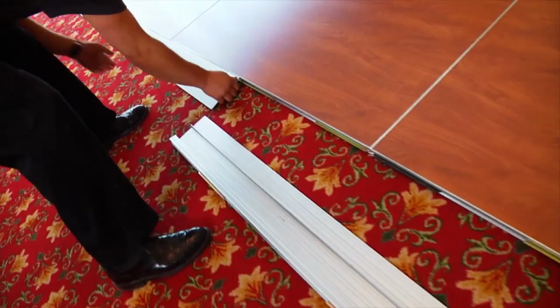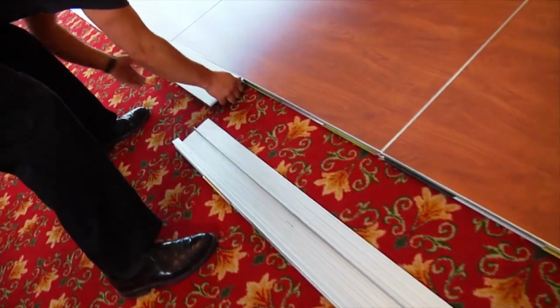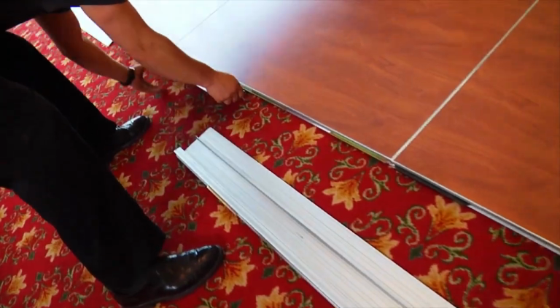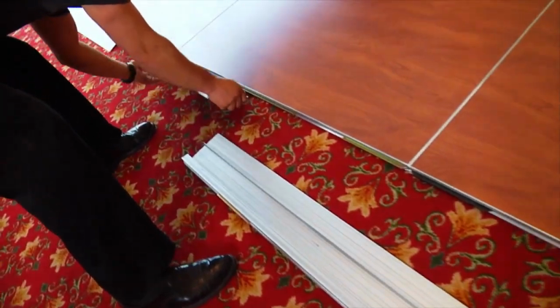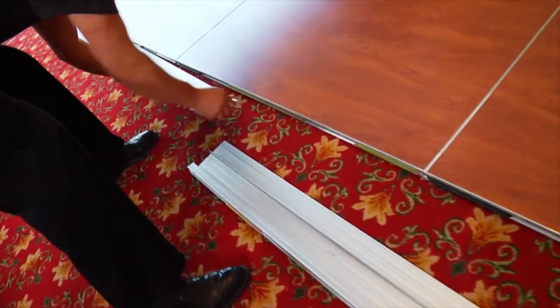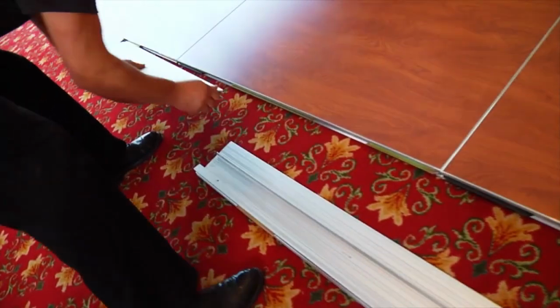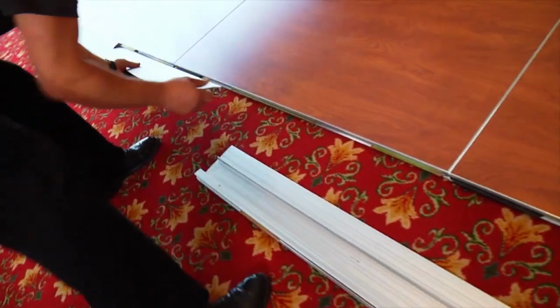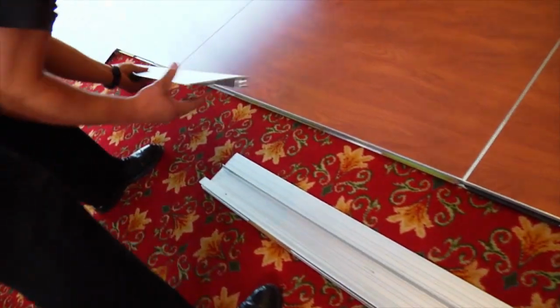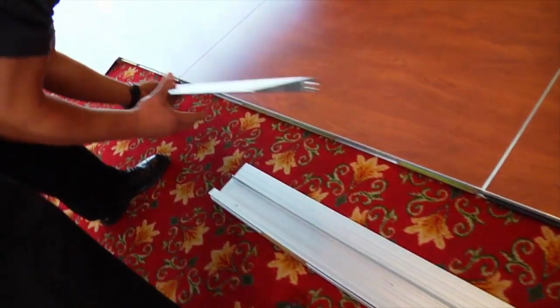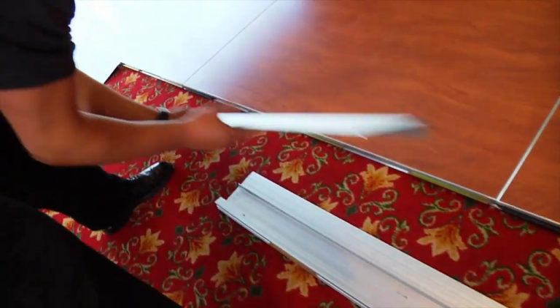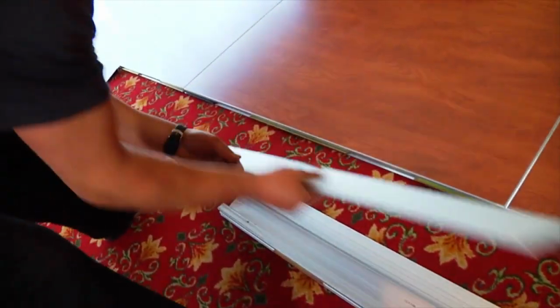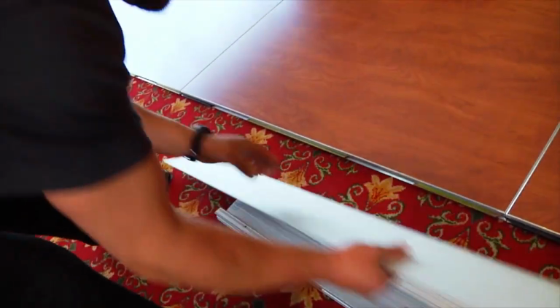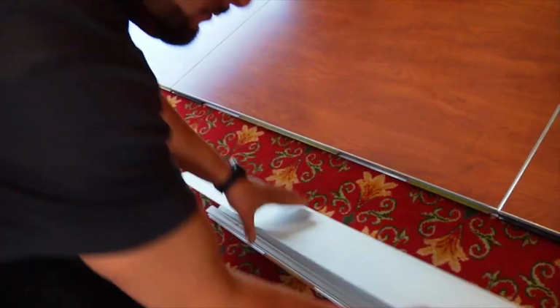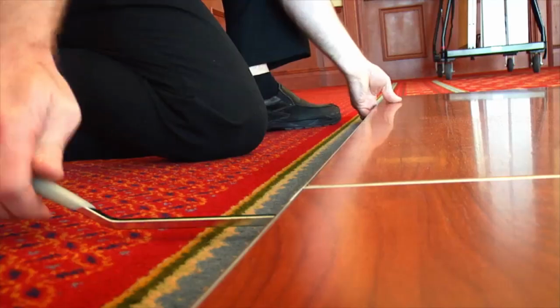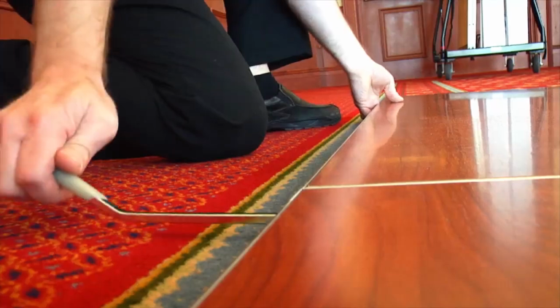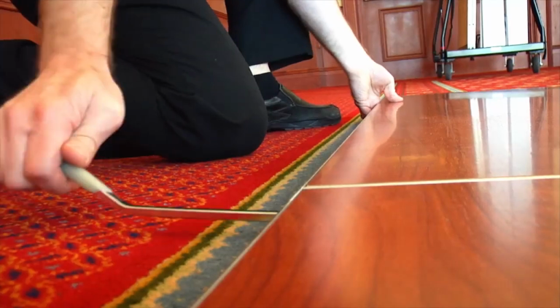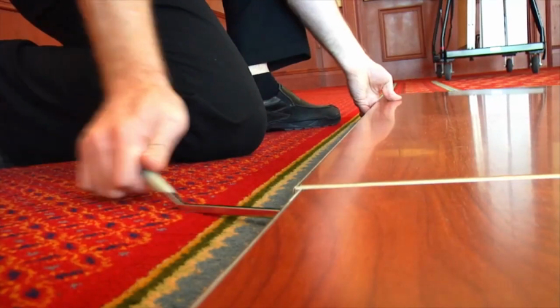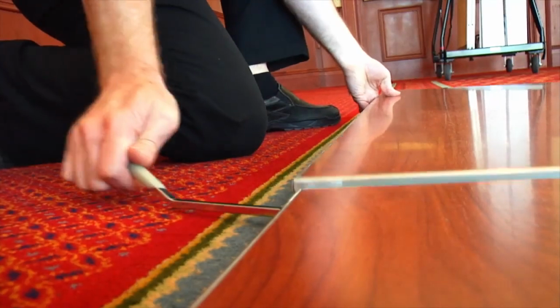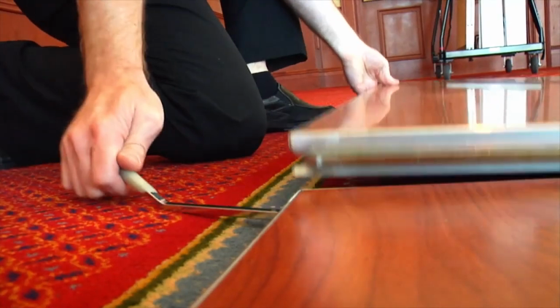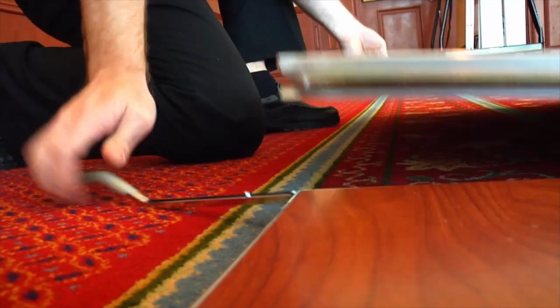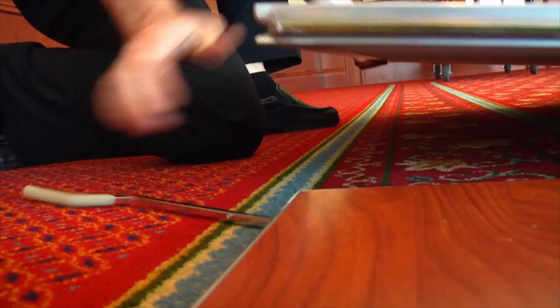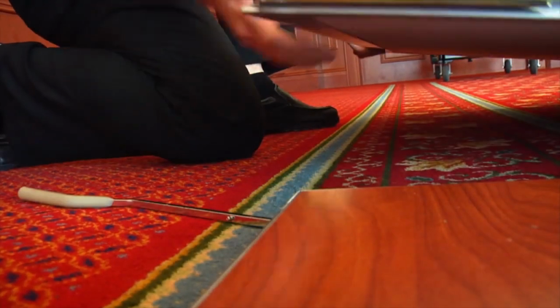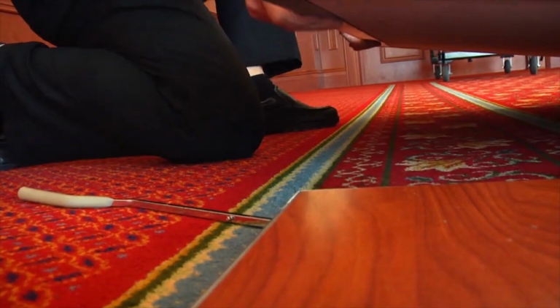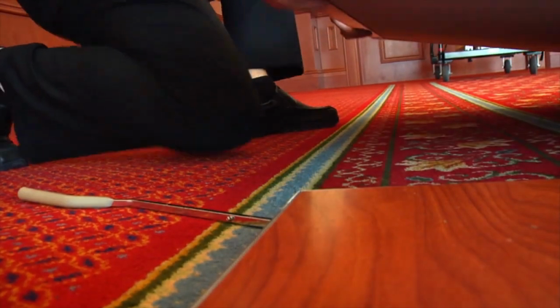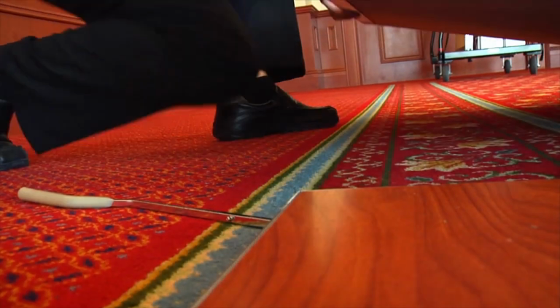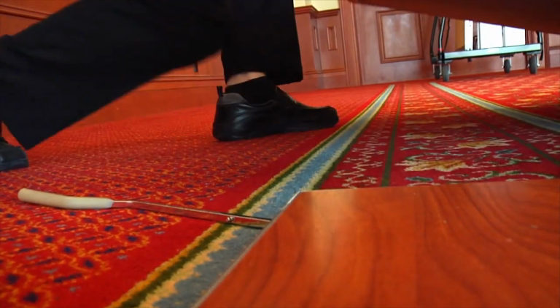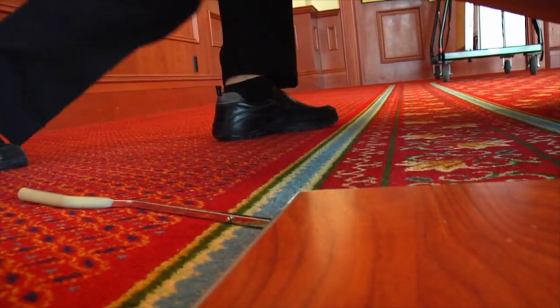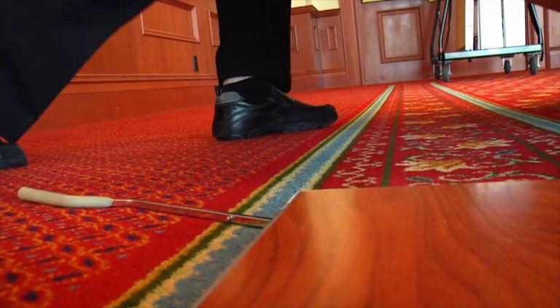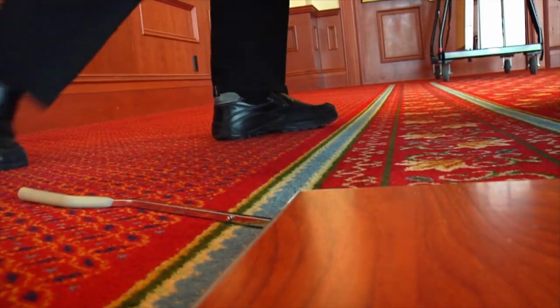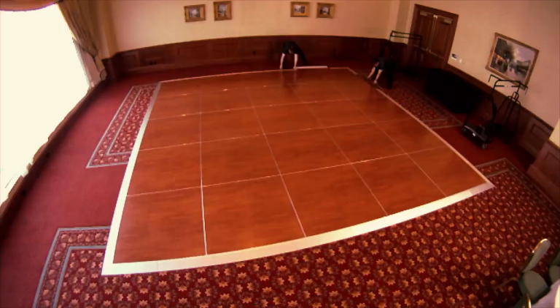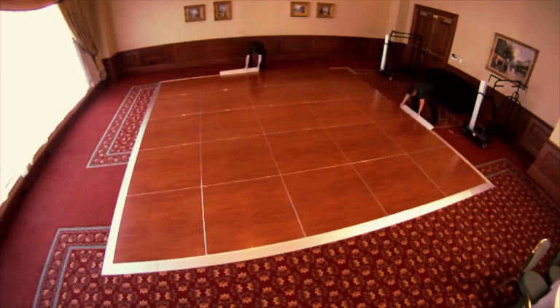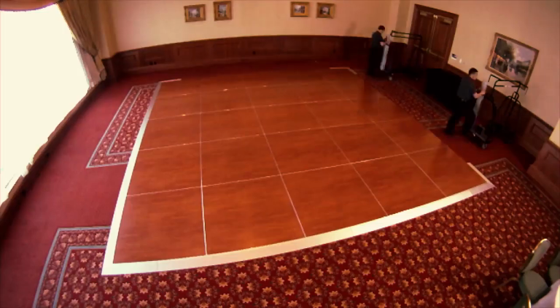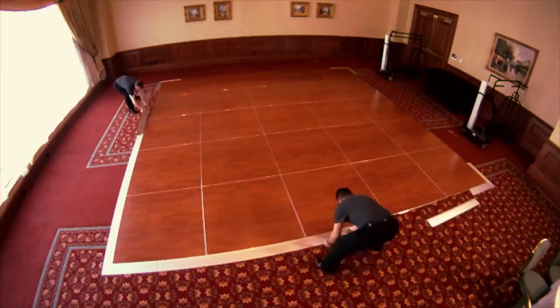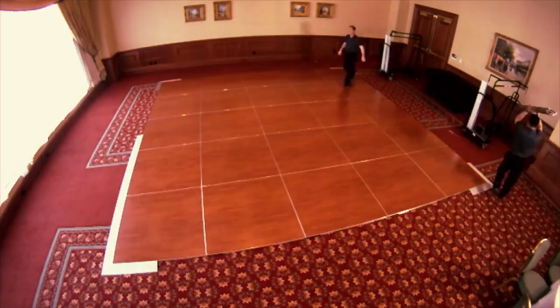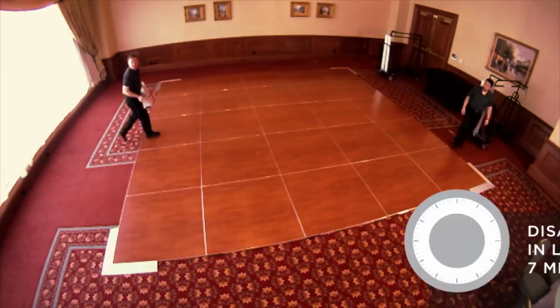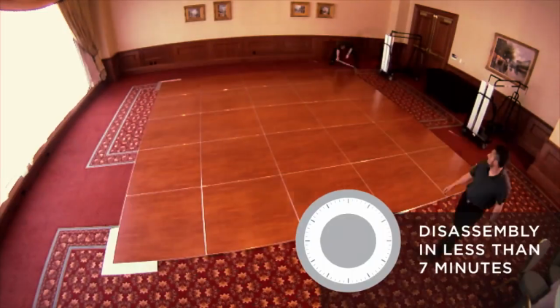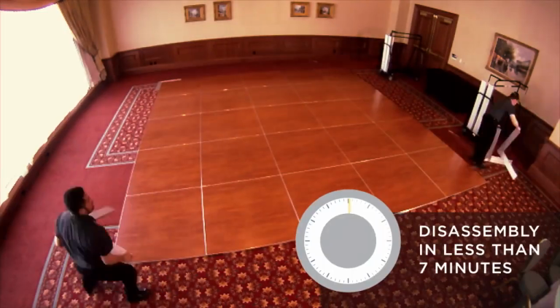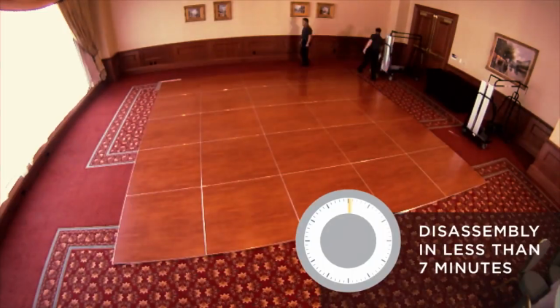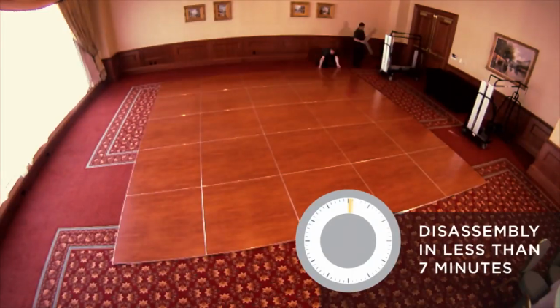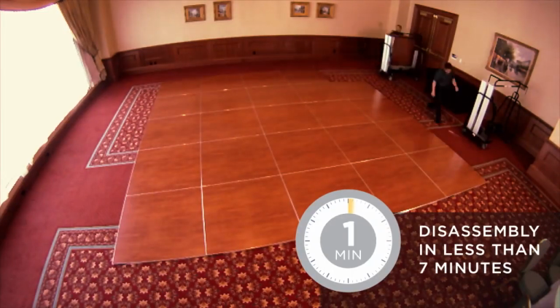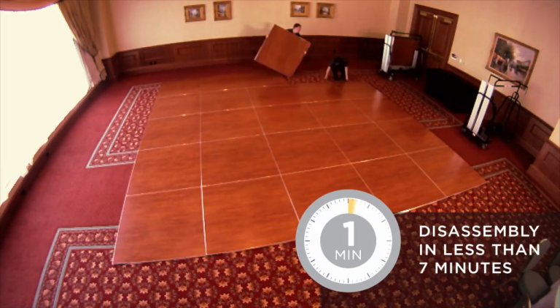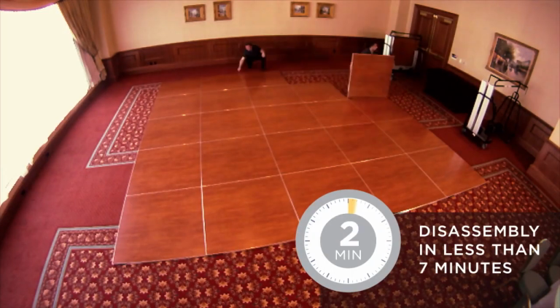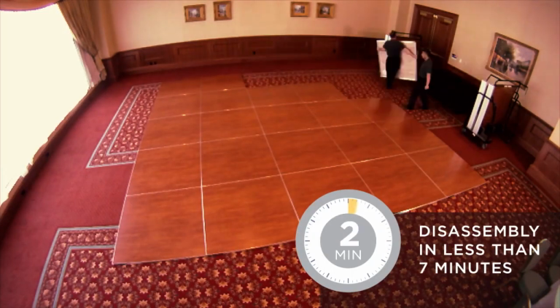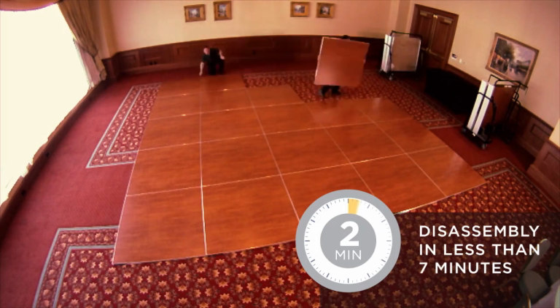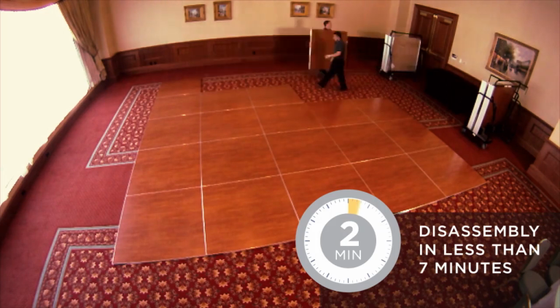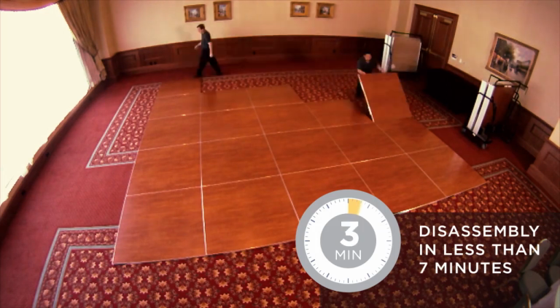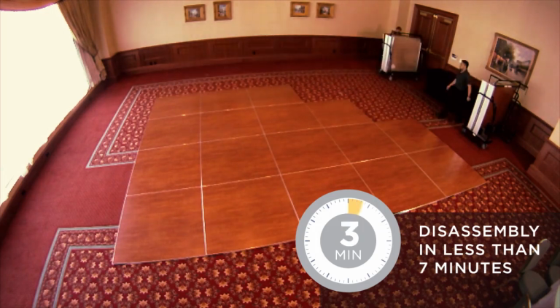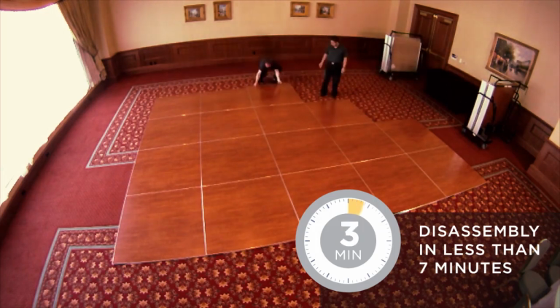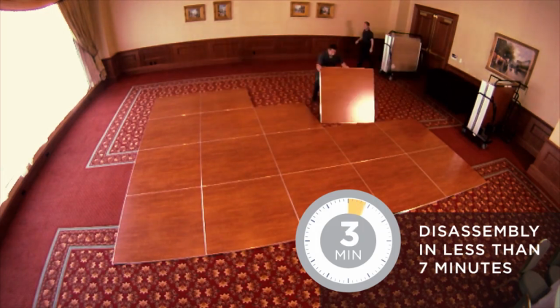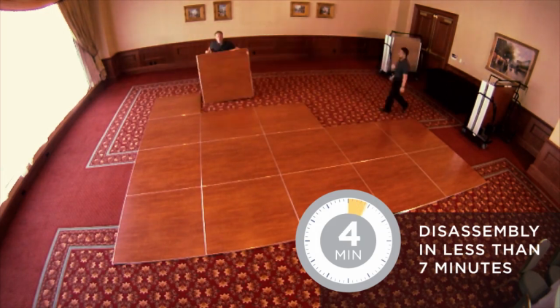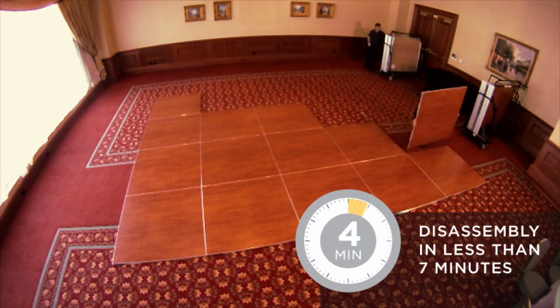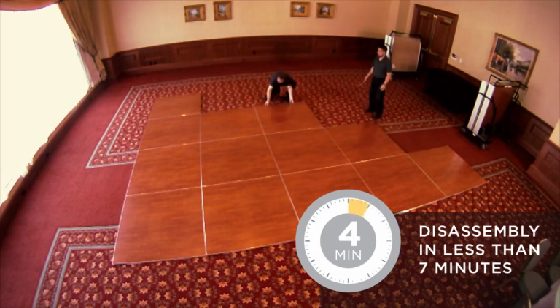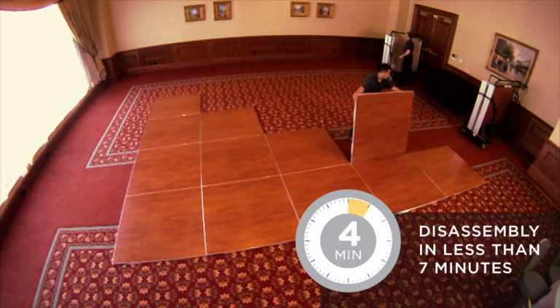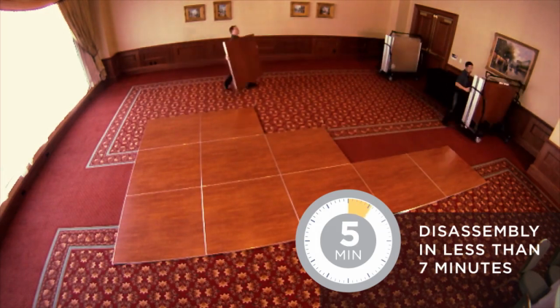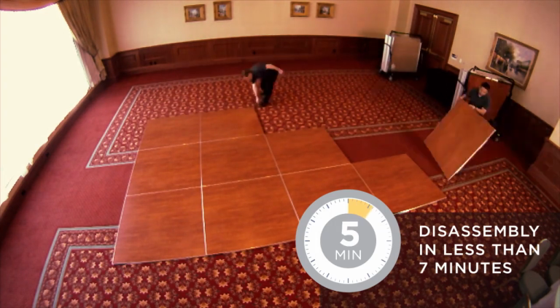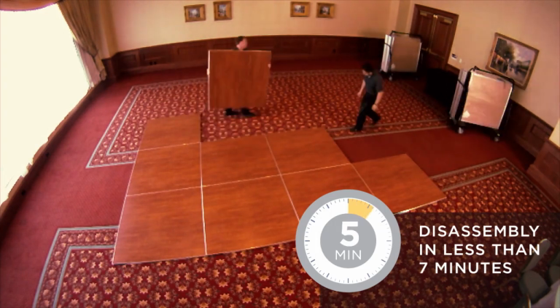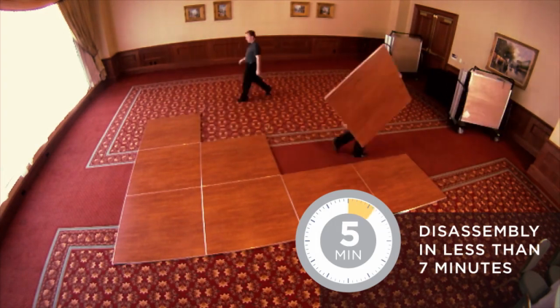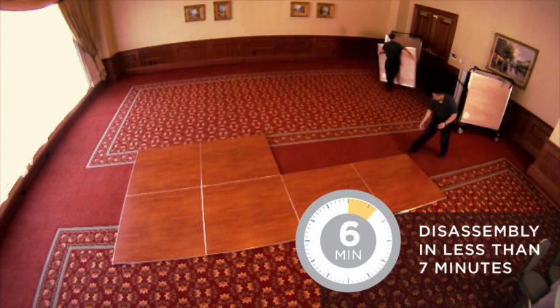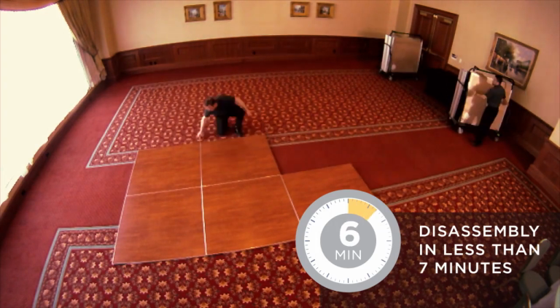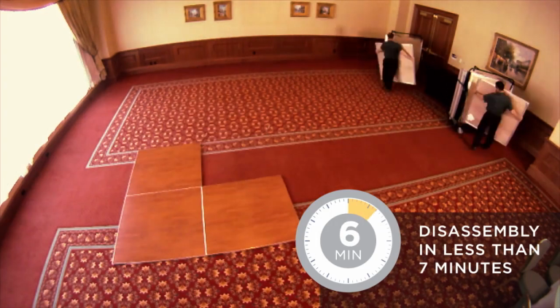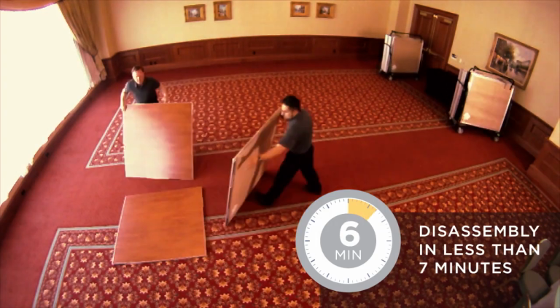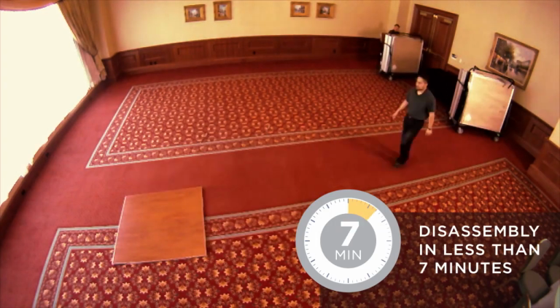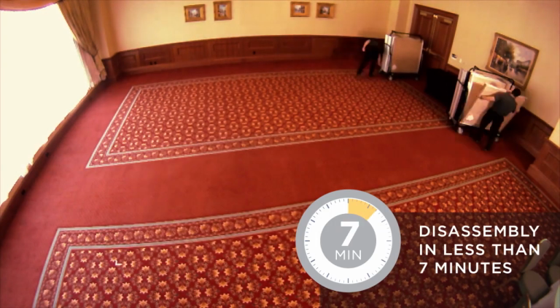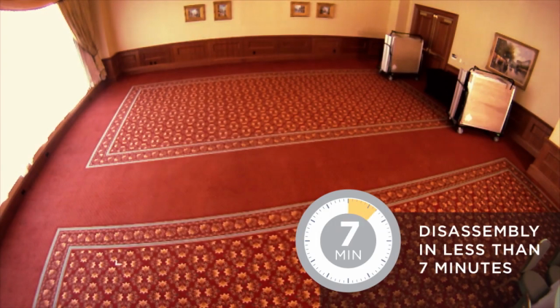Equally as amazing, the same 20 by 20 Magnetatch portable dance floor can also be disassembled in less than 7 minutes.